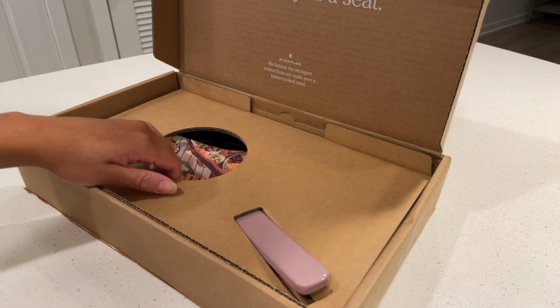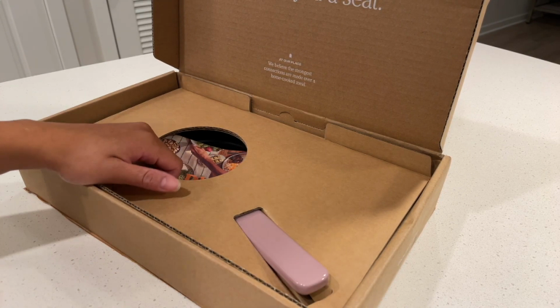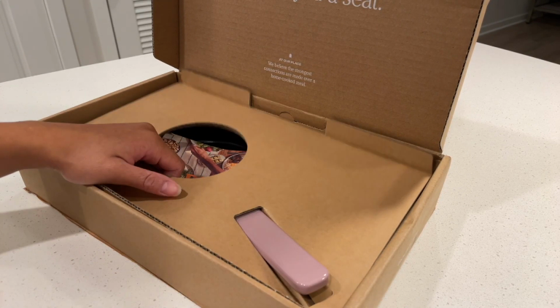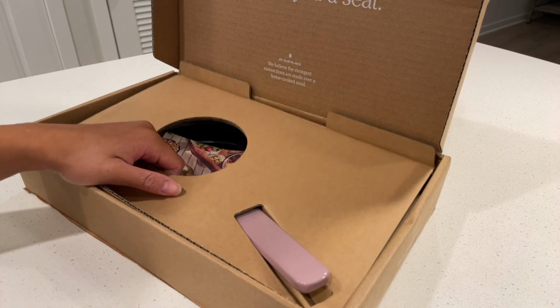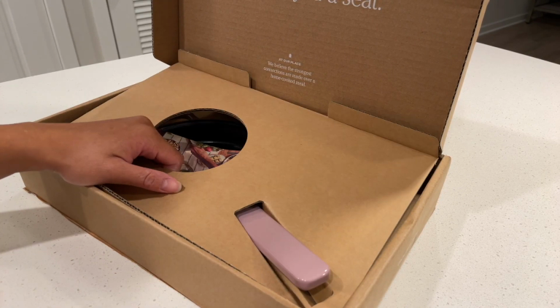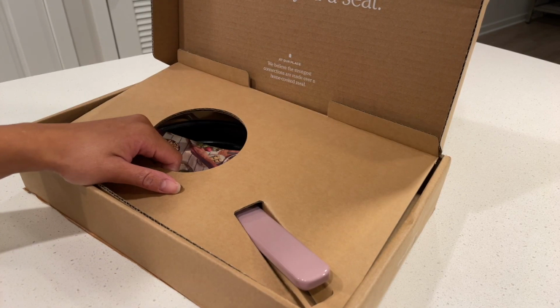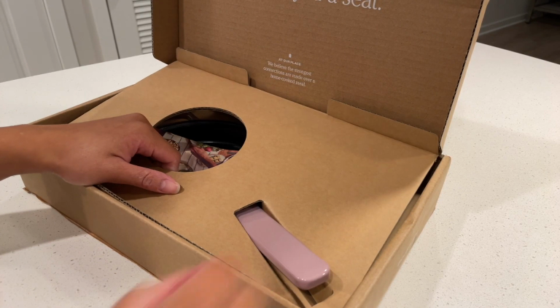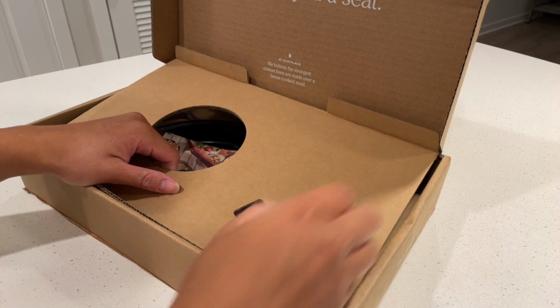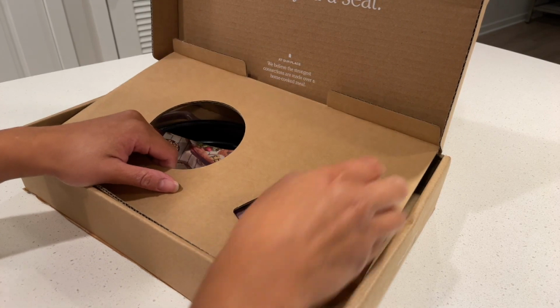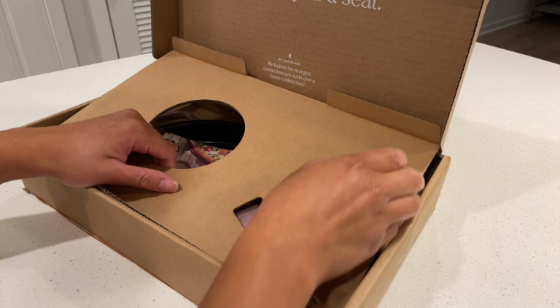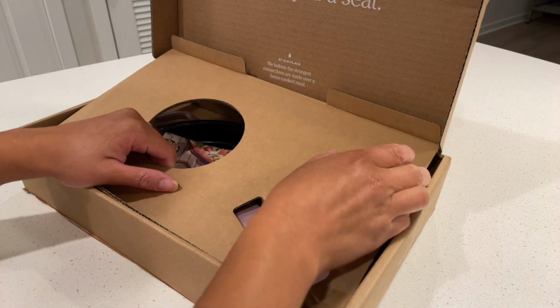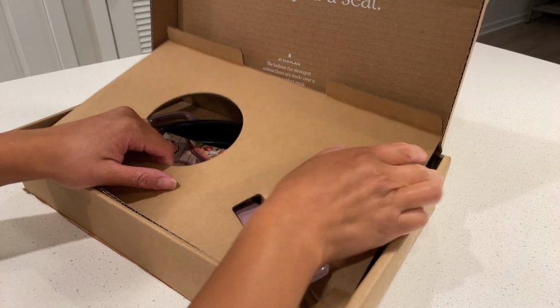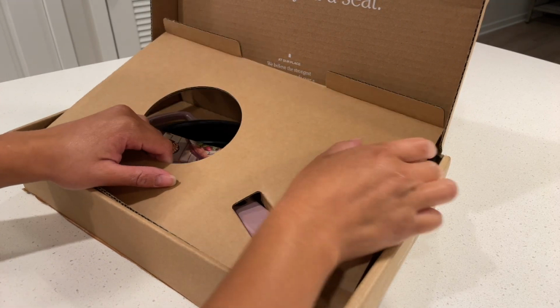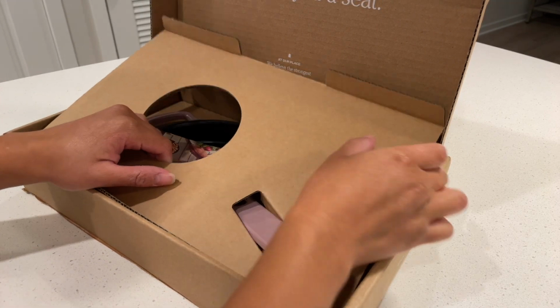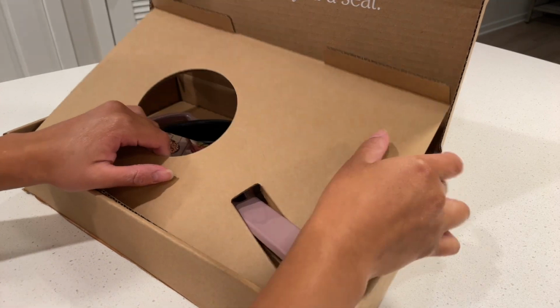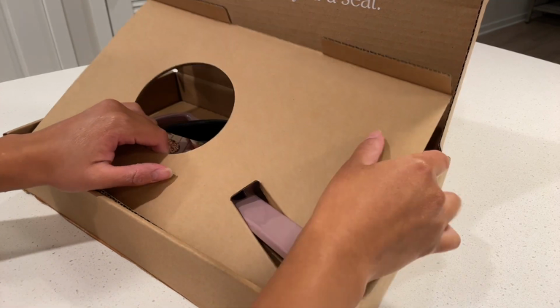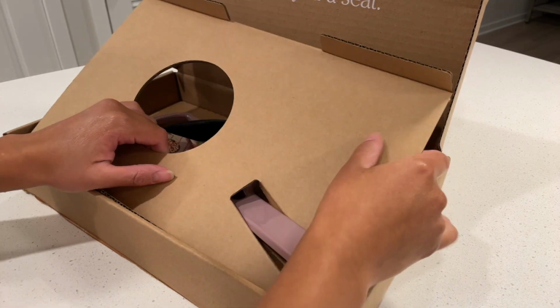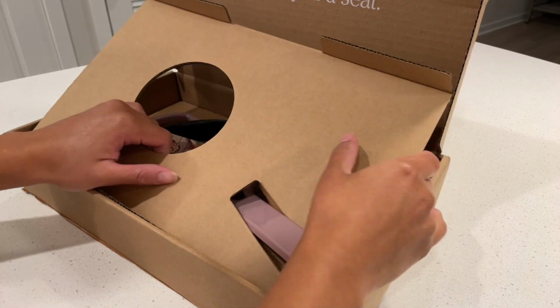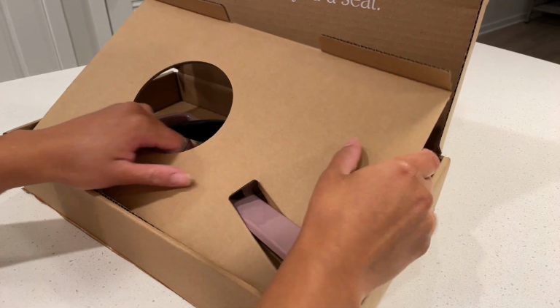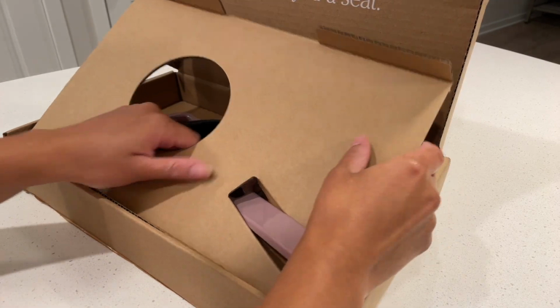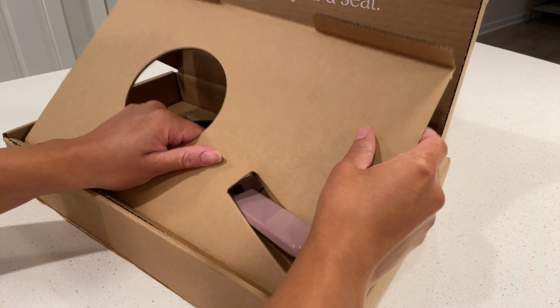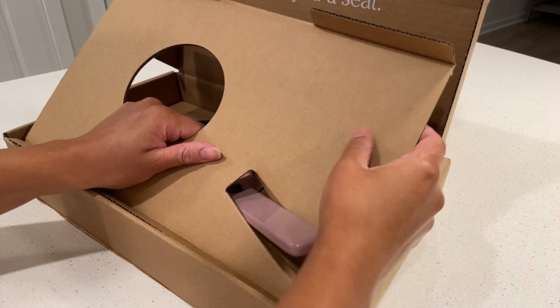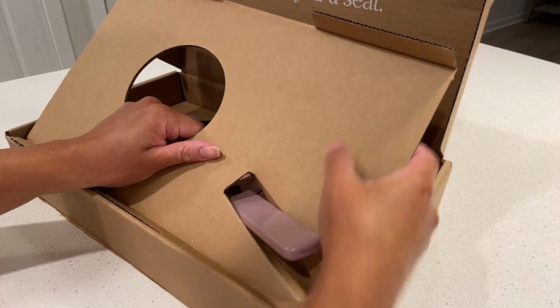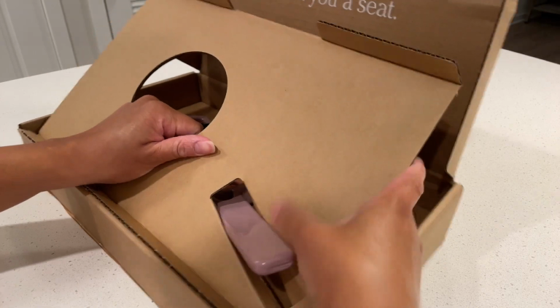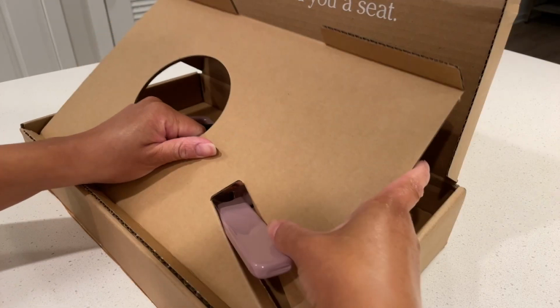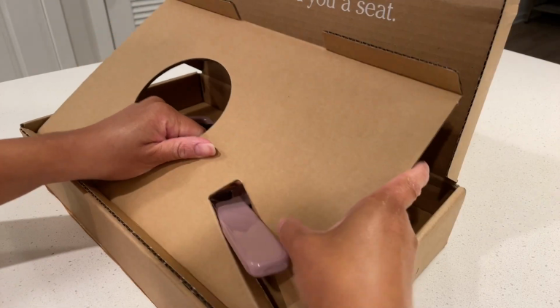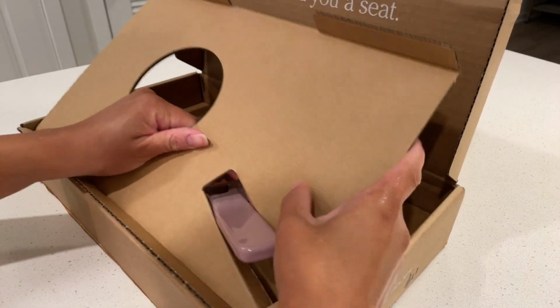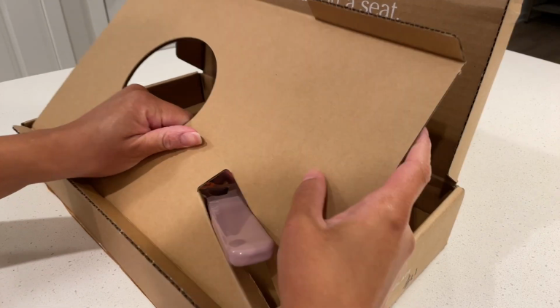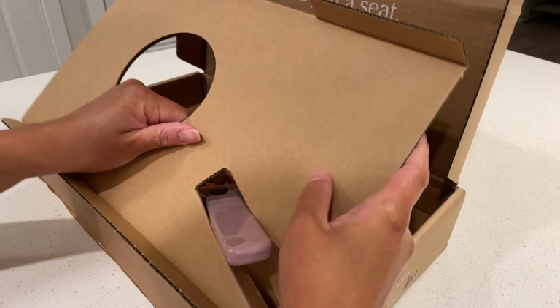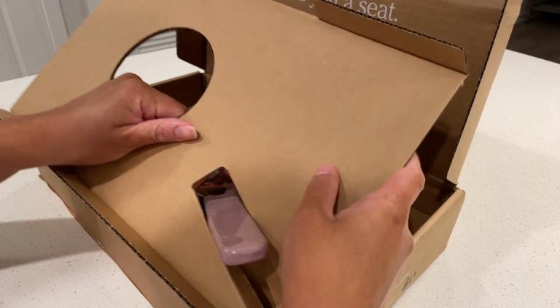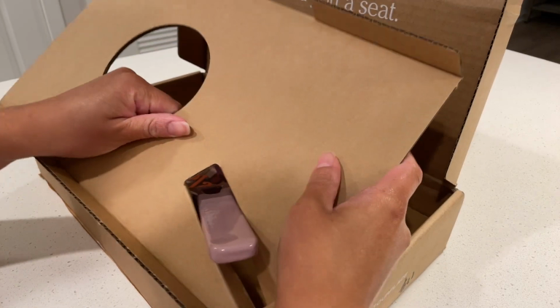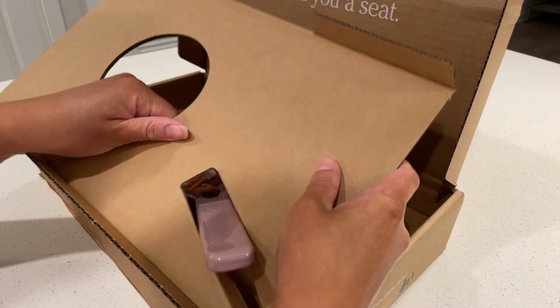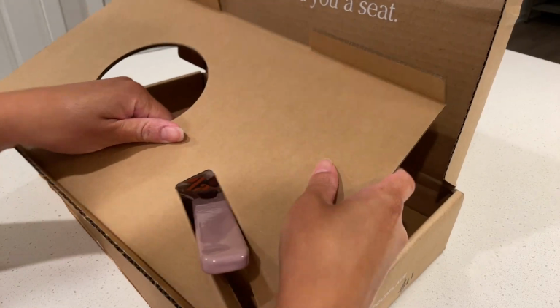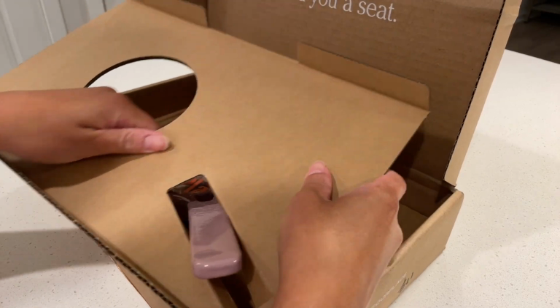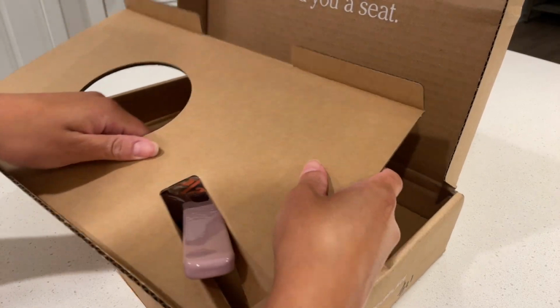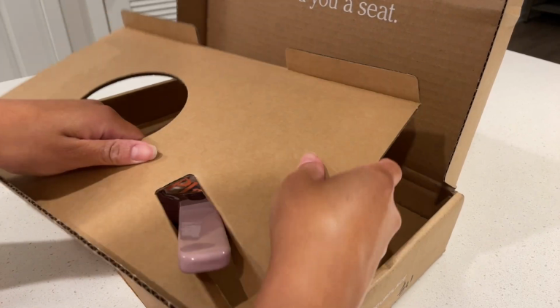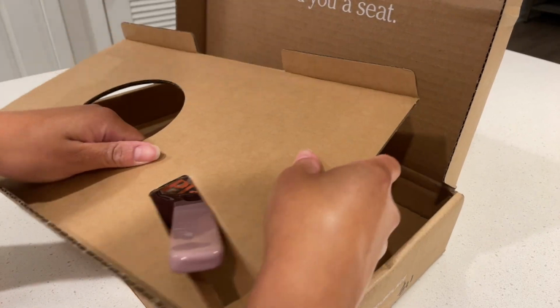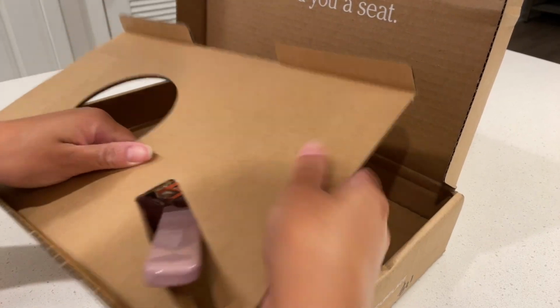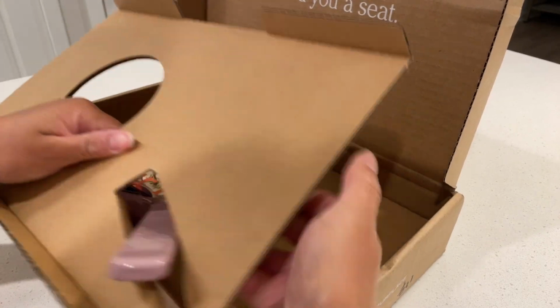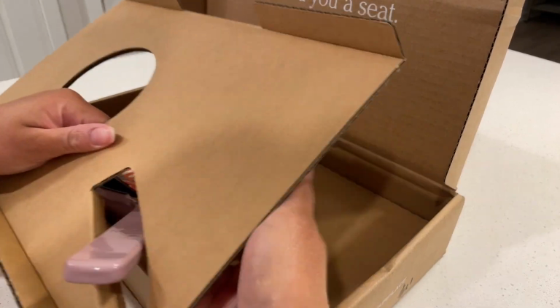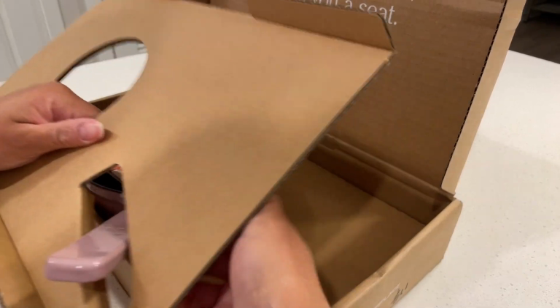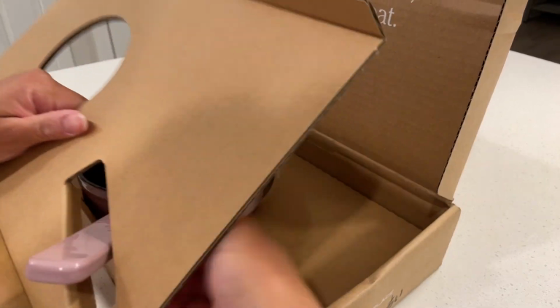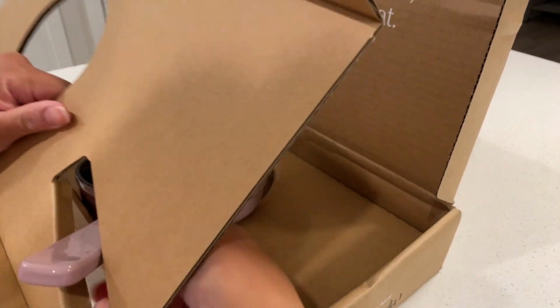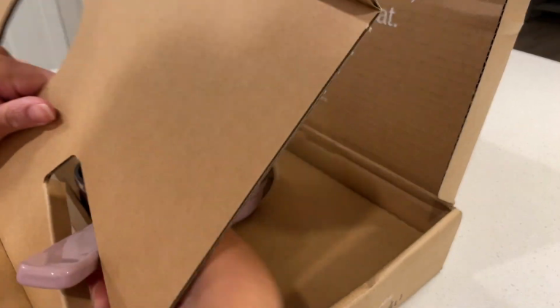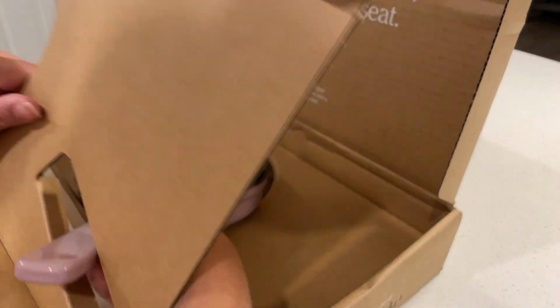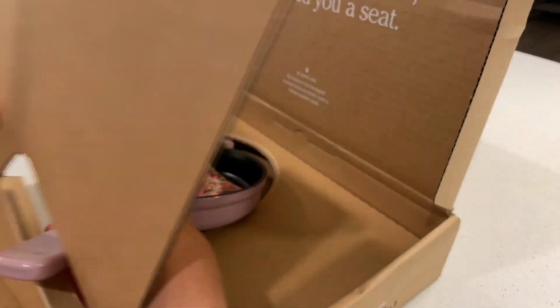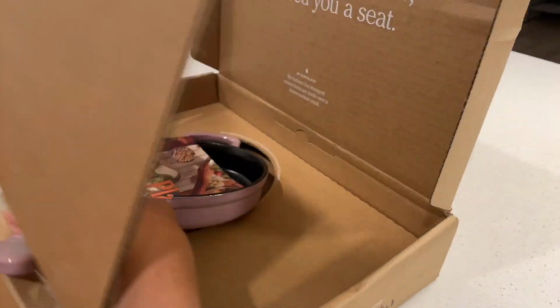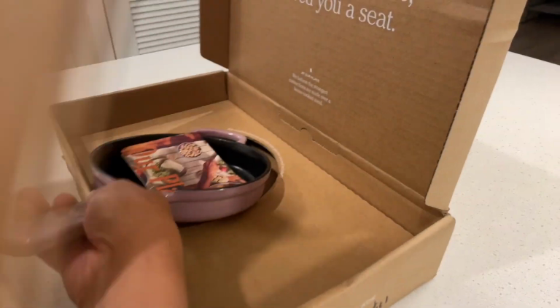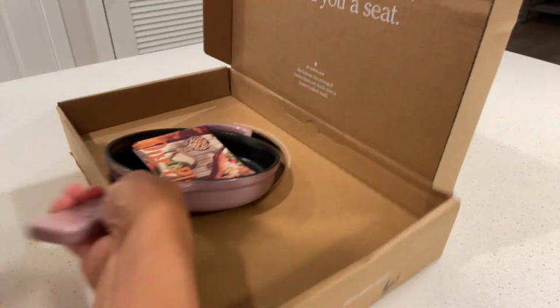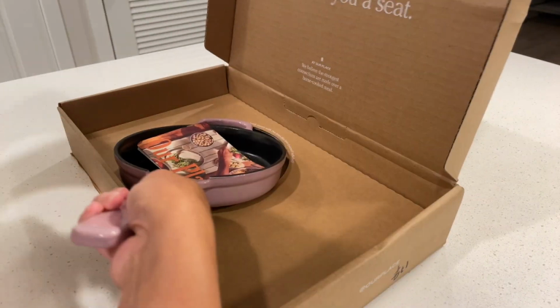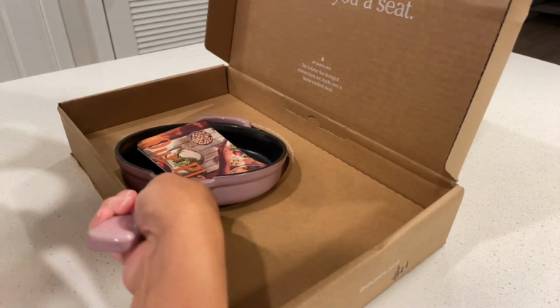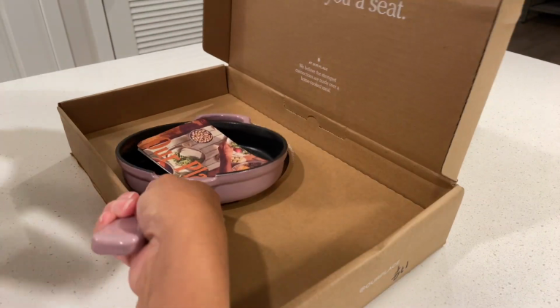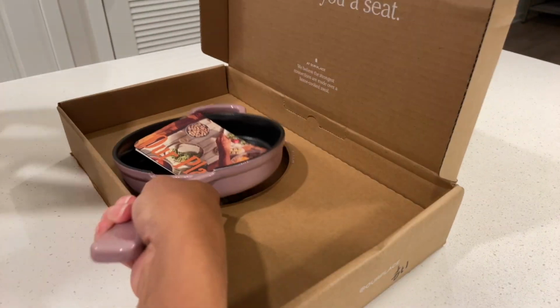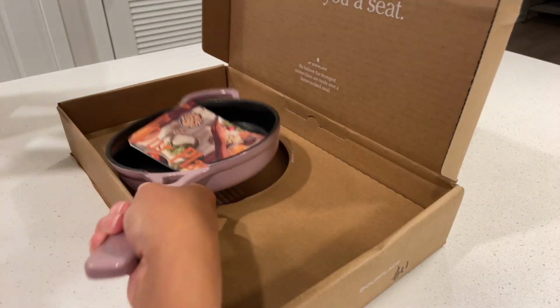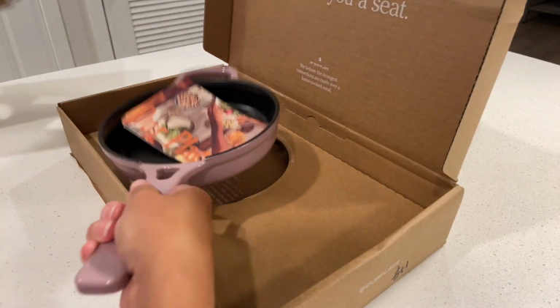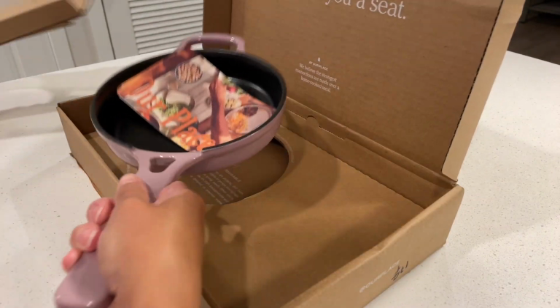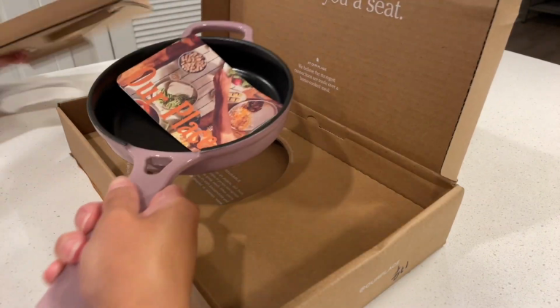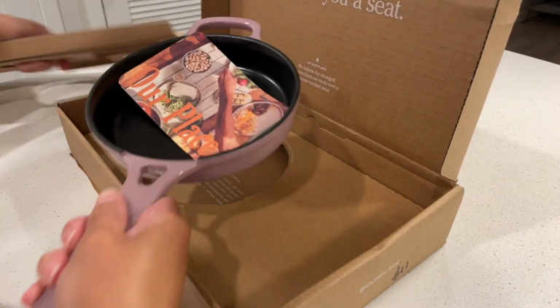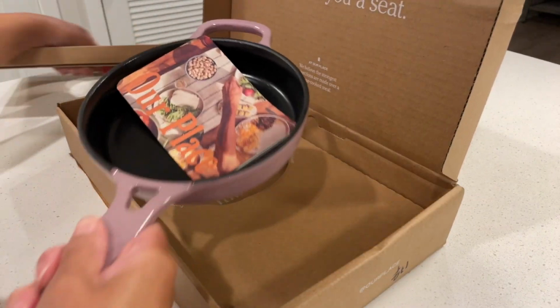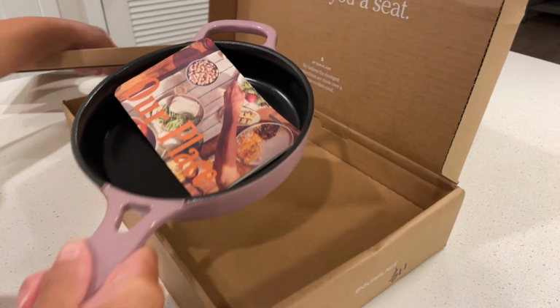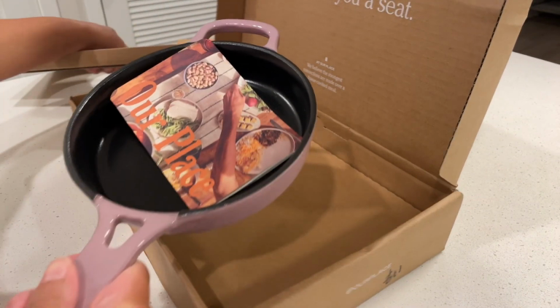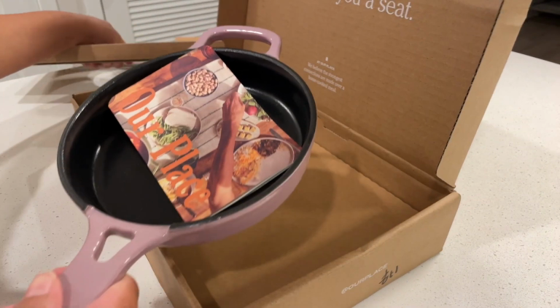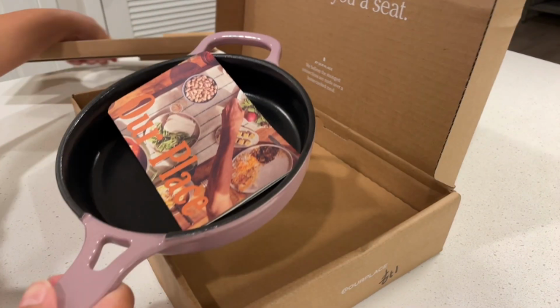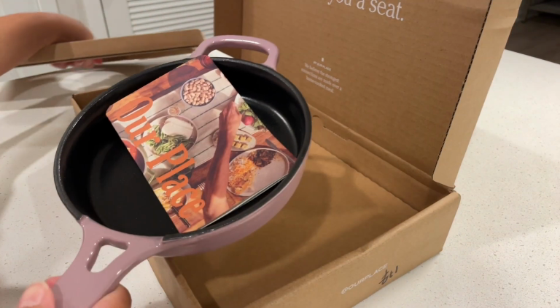It is a small cast iron measuring six and a half inches in diameter and it is a bit heavy, weighing 2.4 pounds.